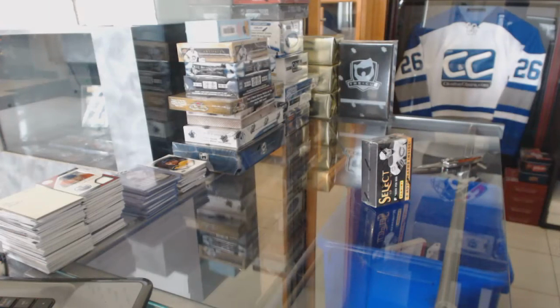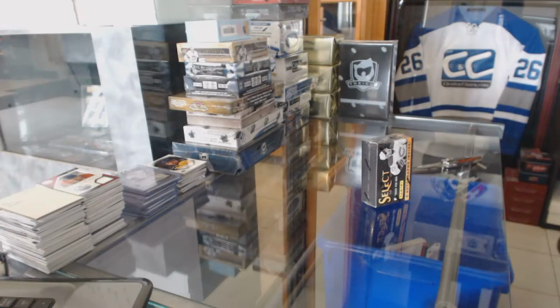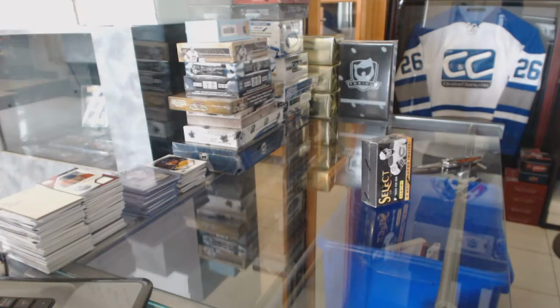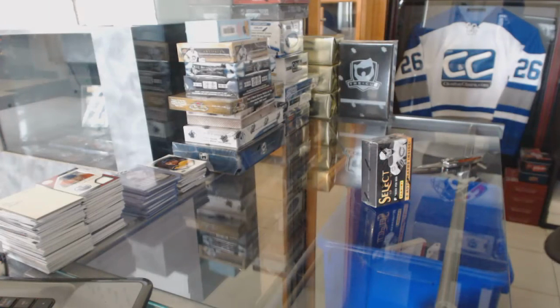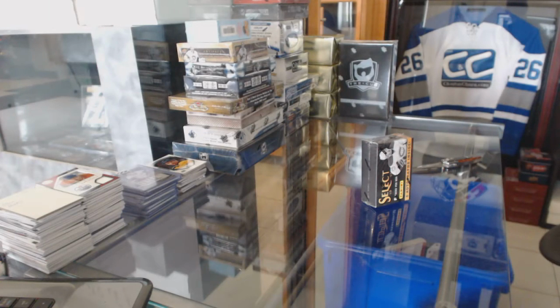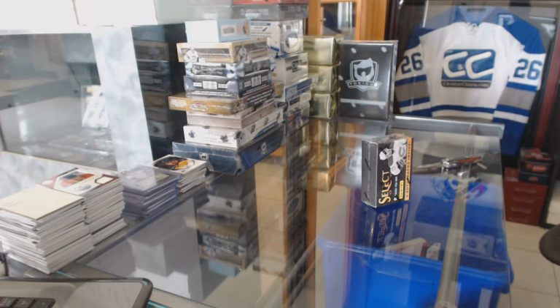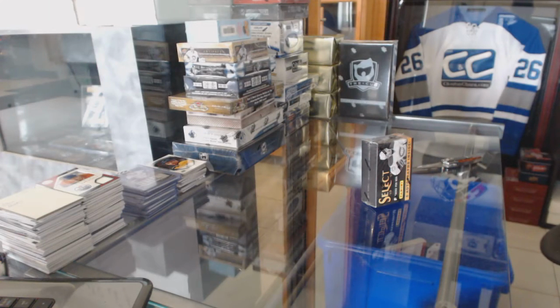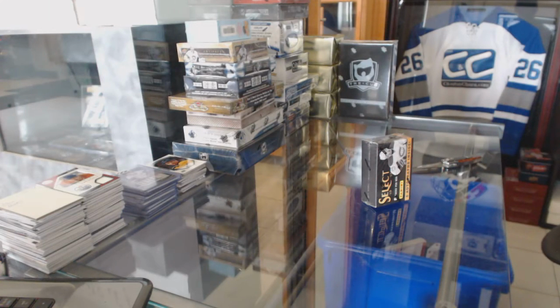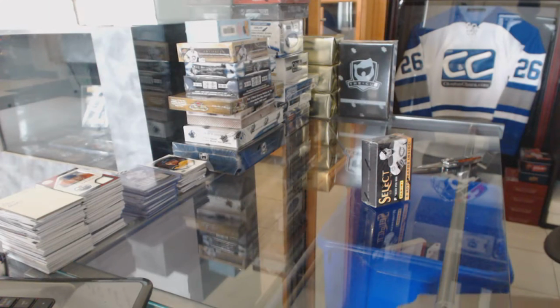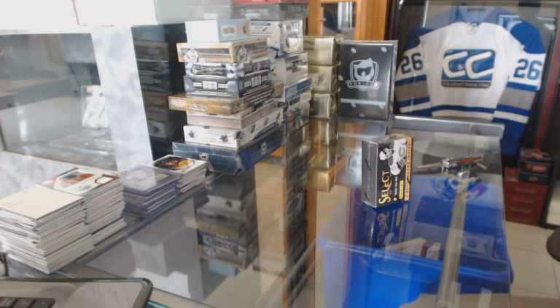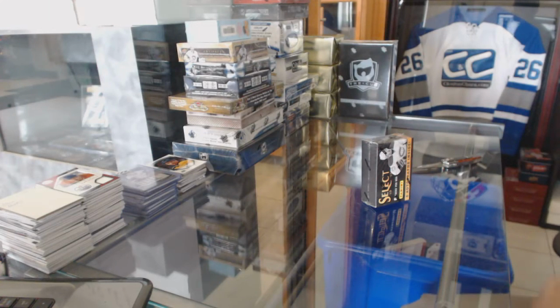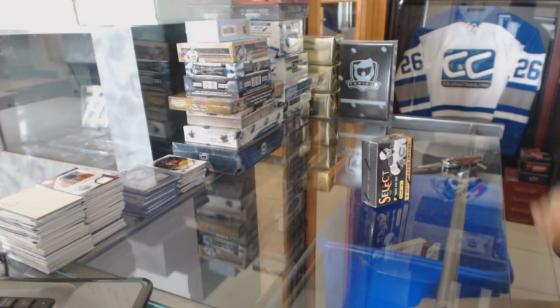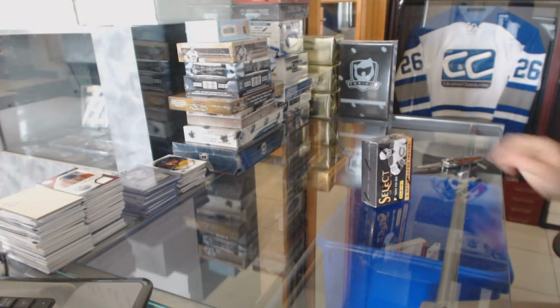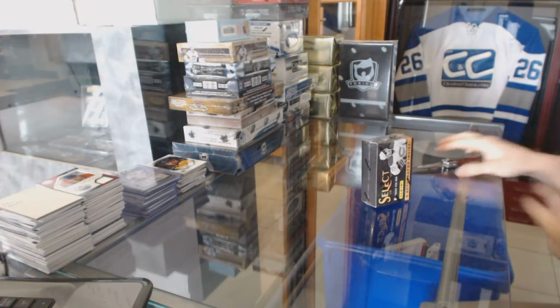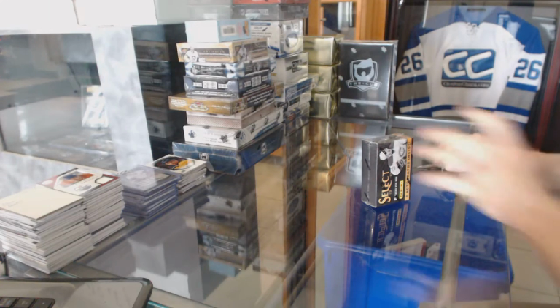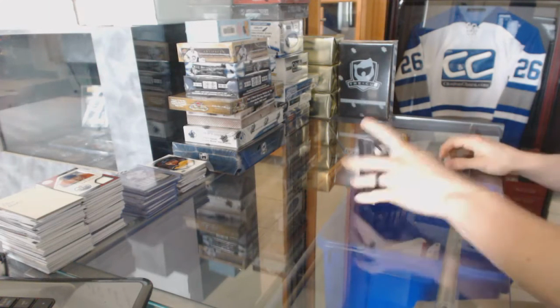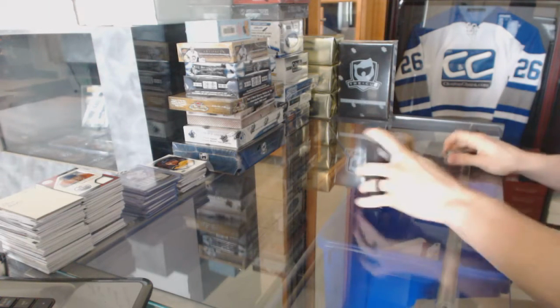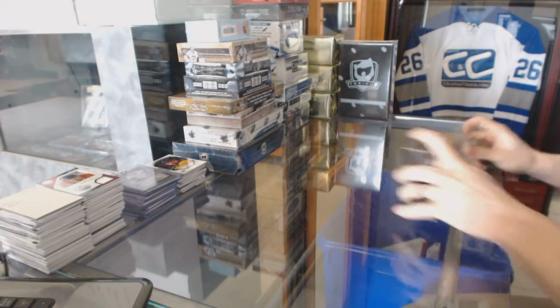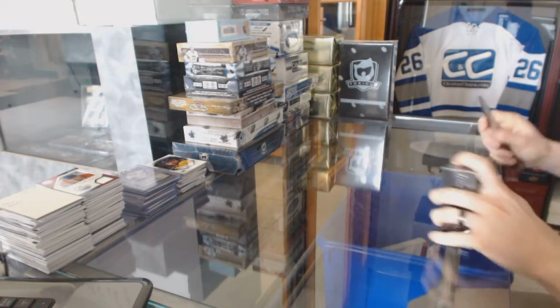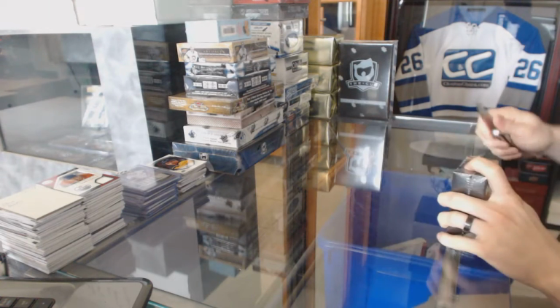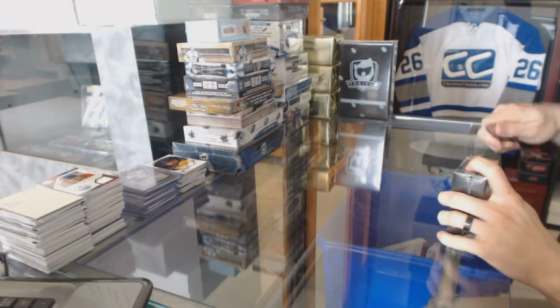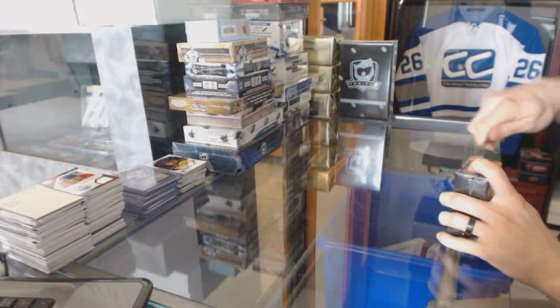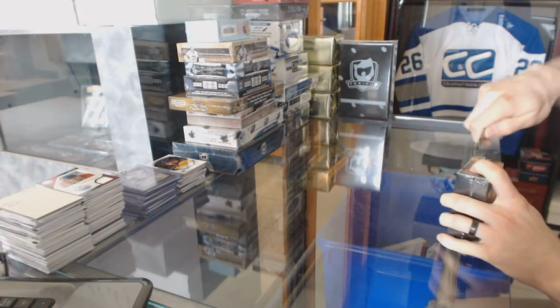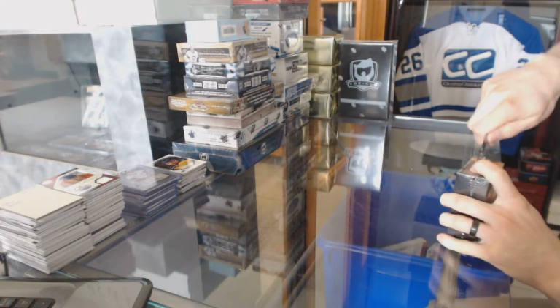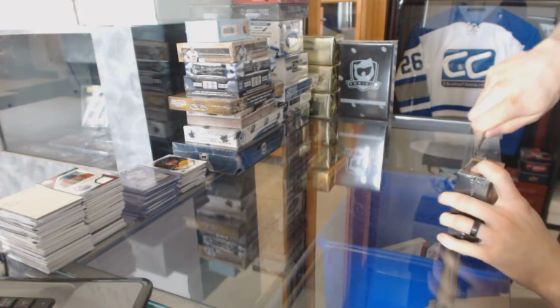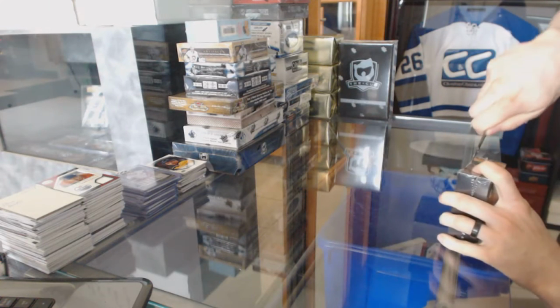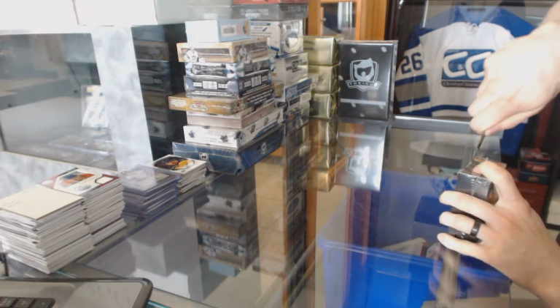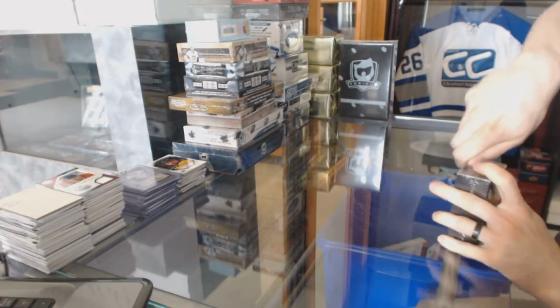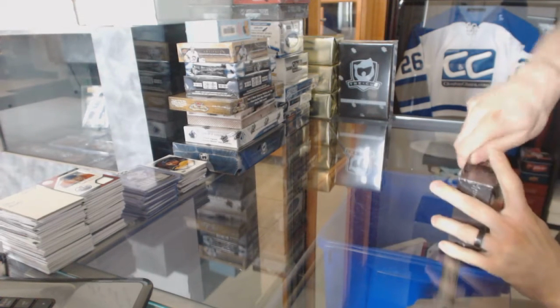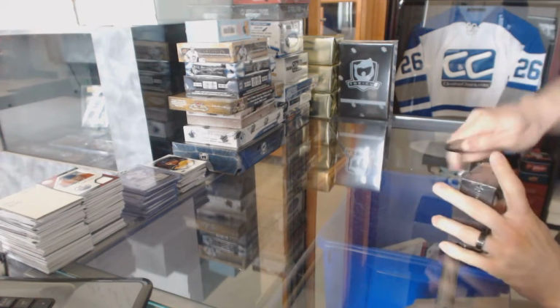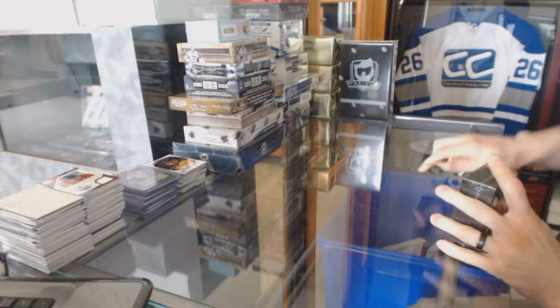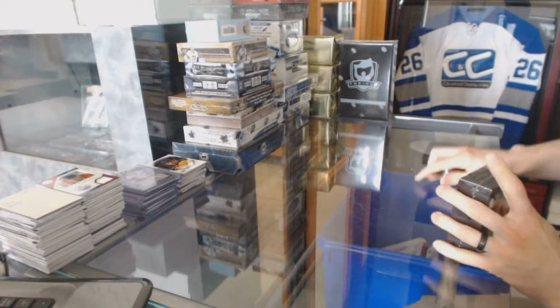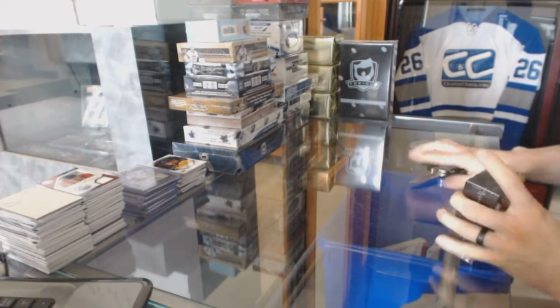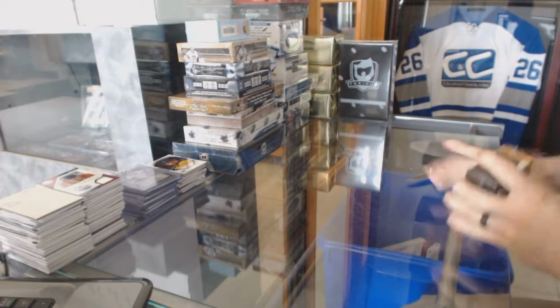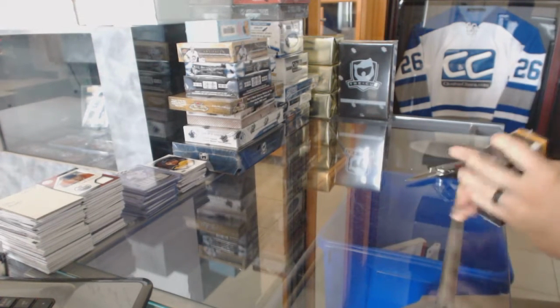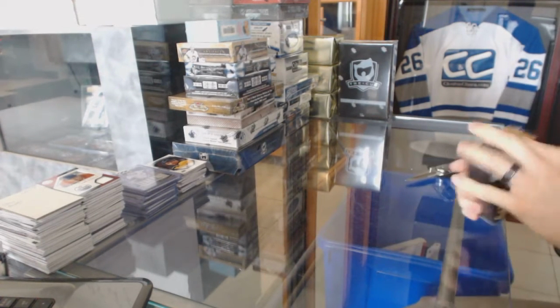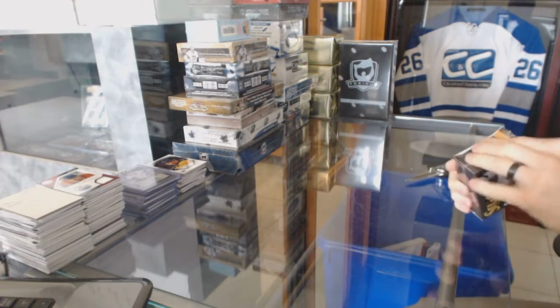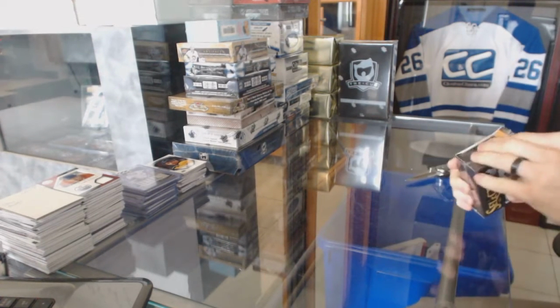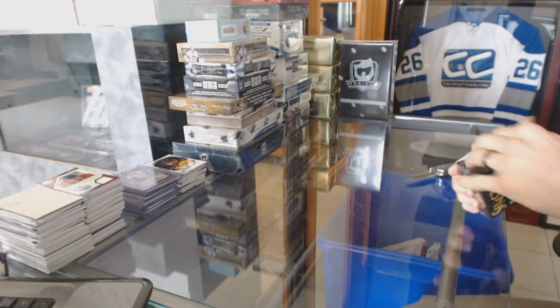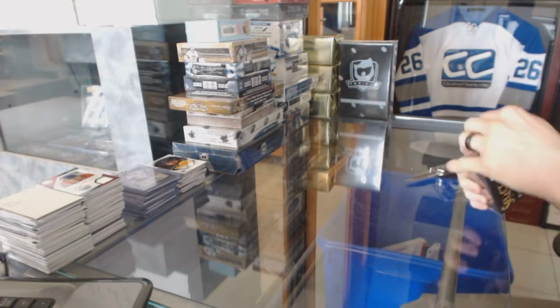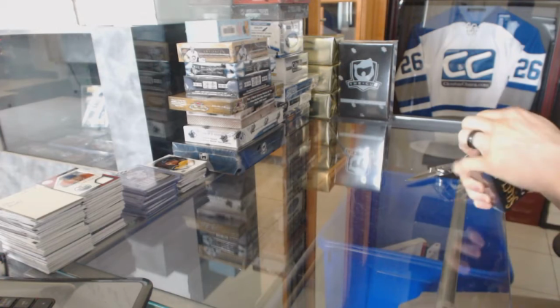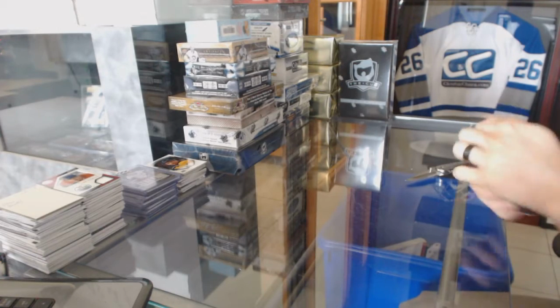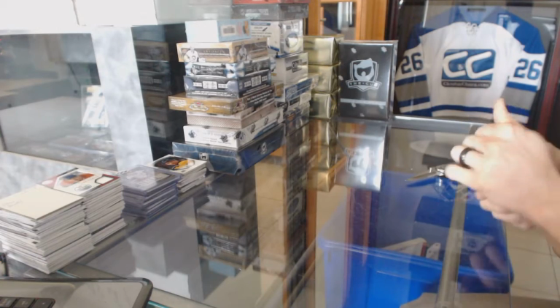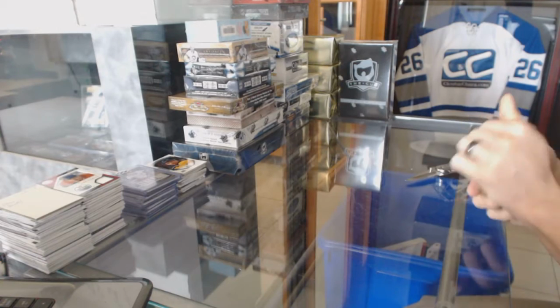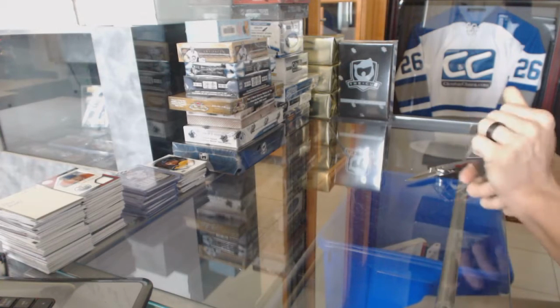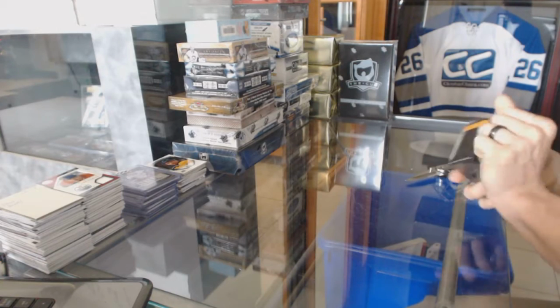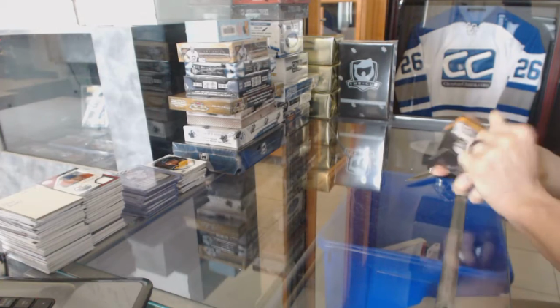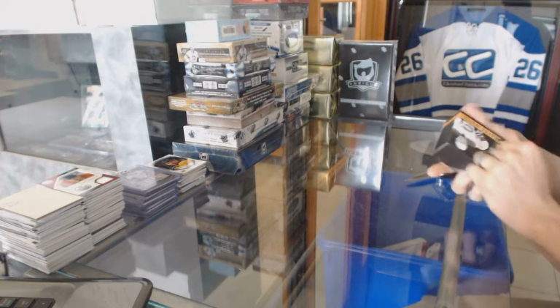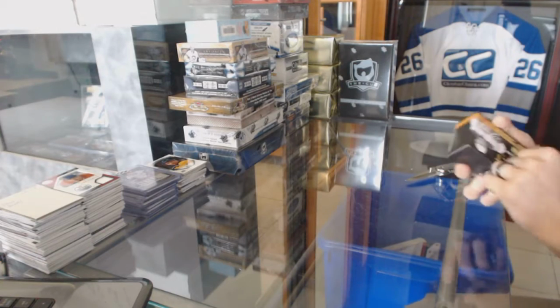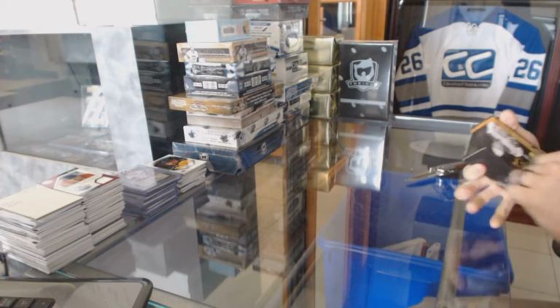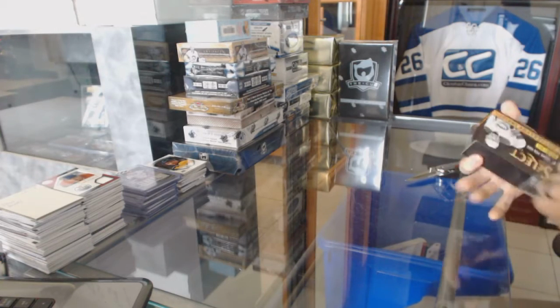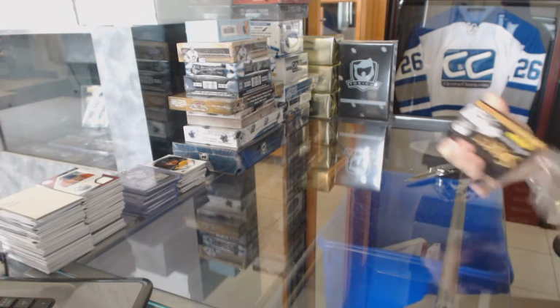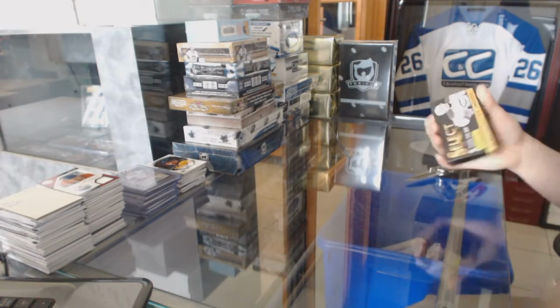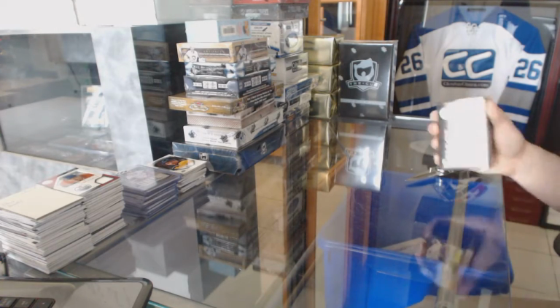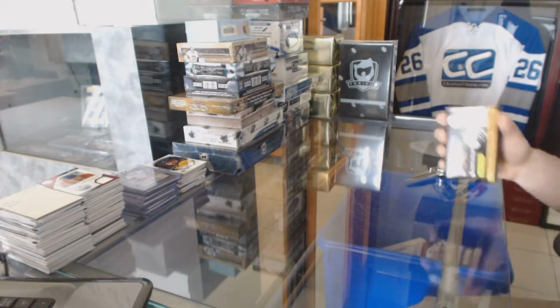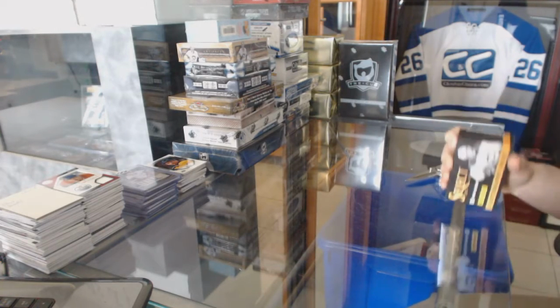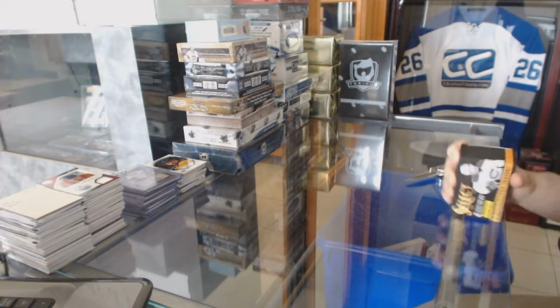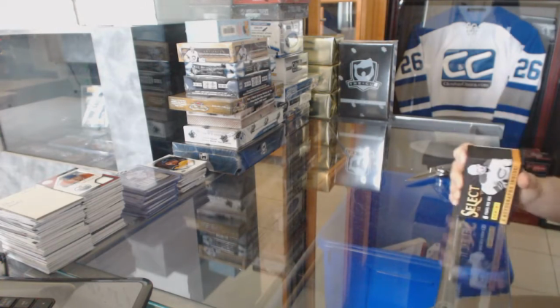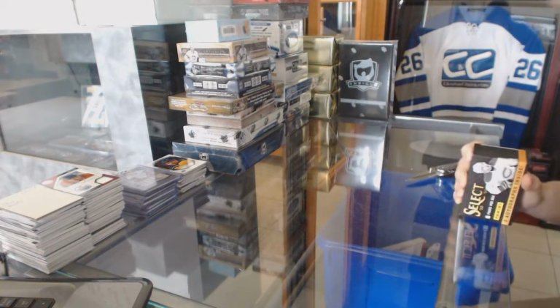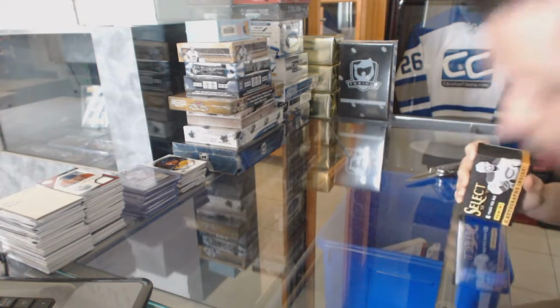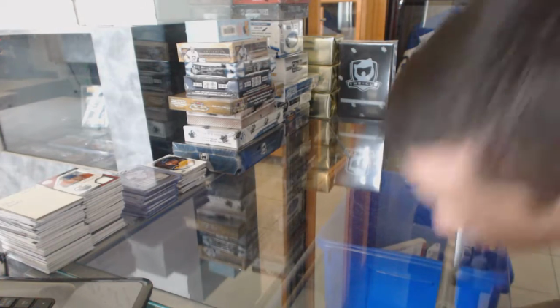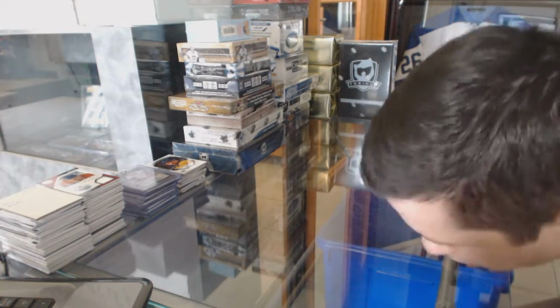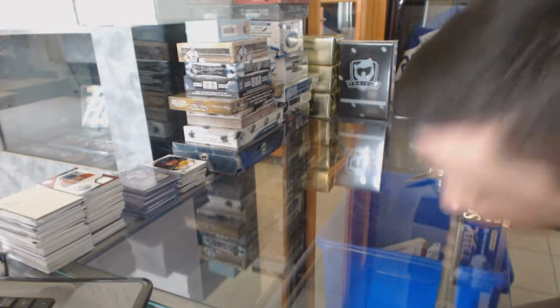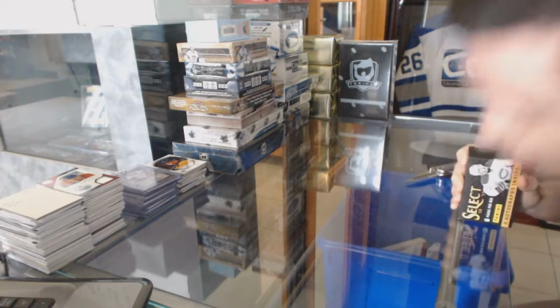Continuing on — since the great number 60 — we've got cards from the 13/14 Select and 12/13 Retro sets.